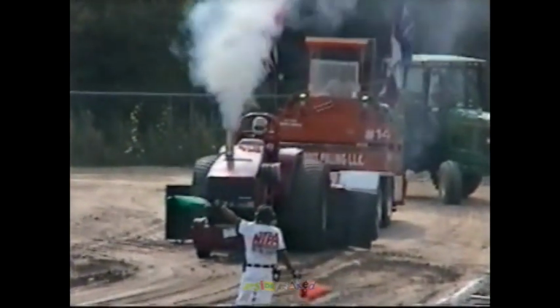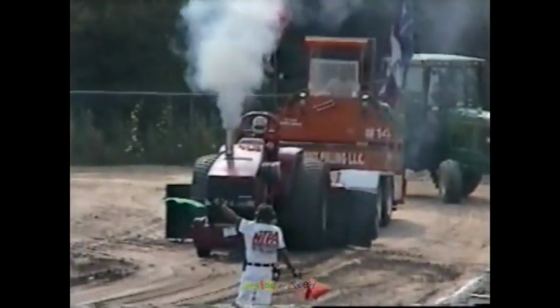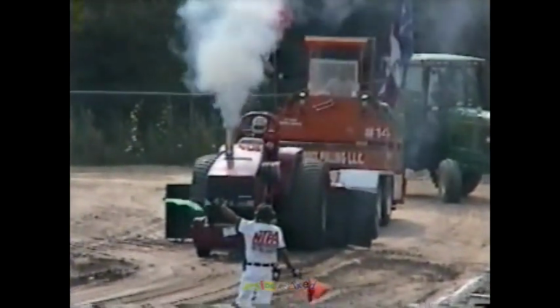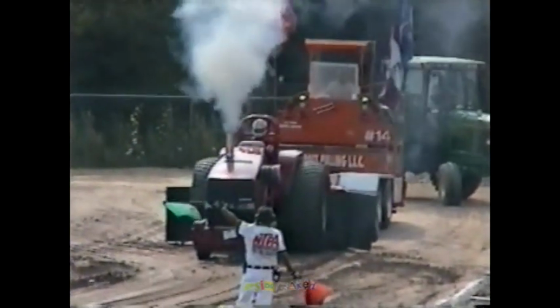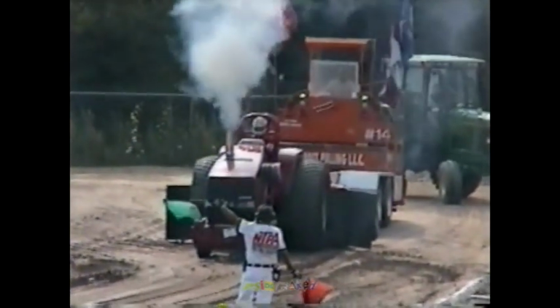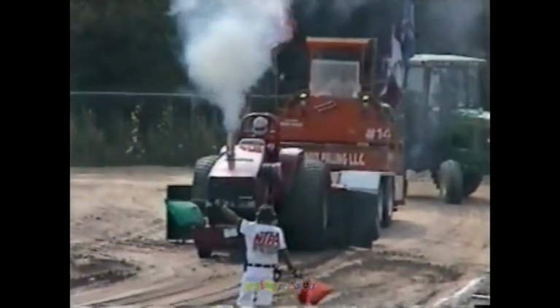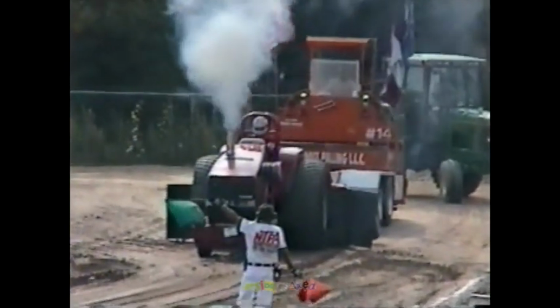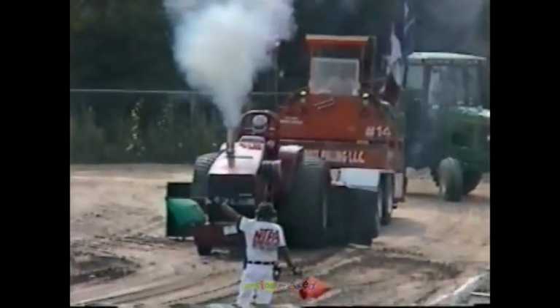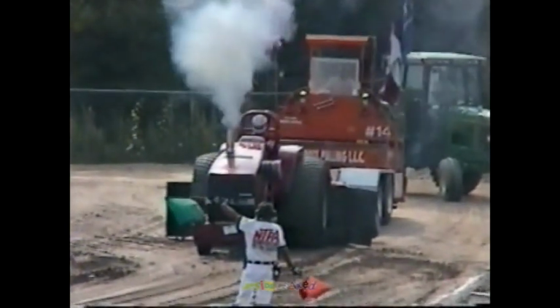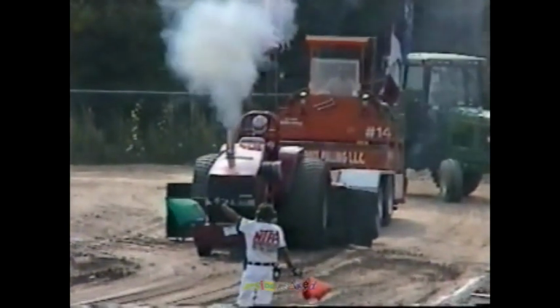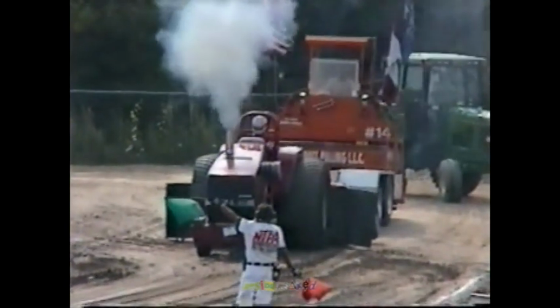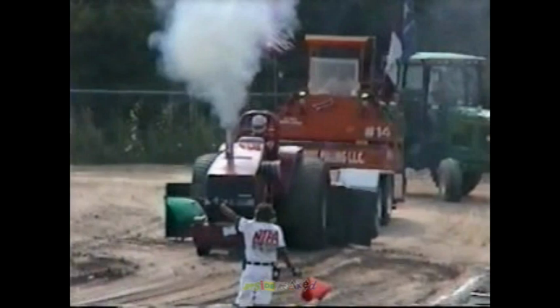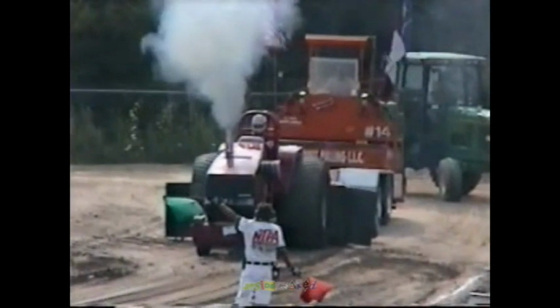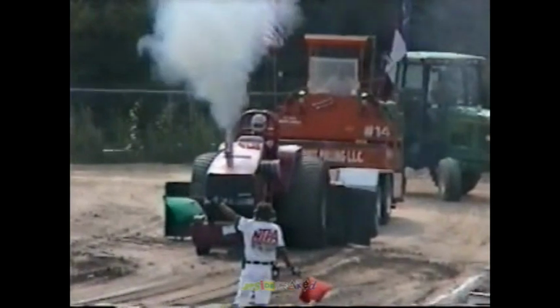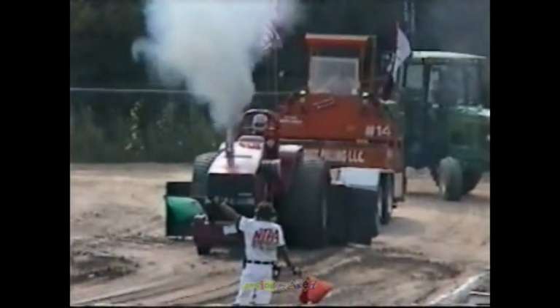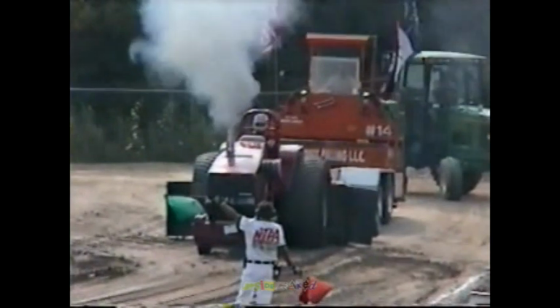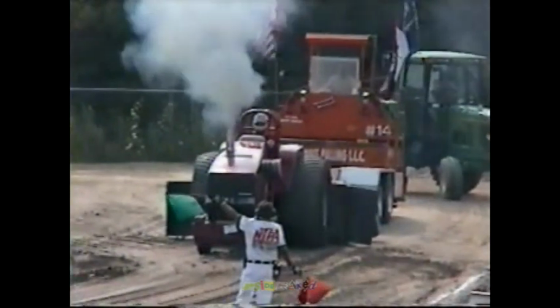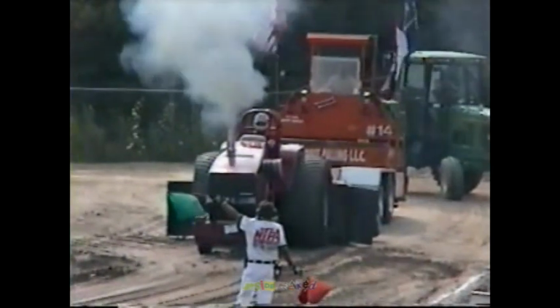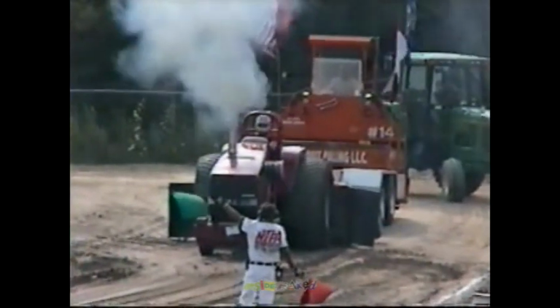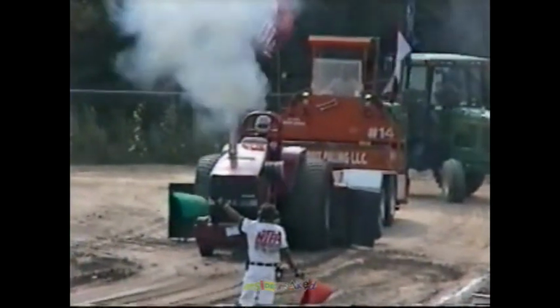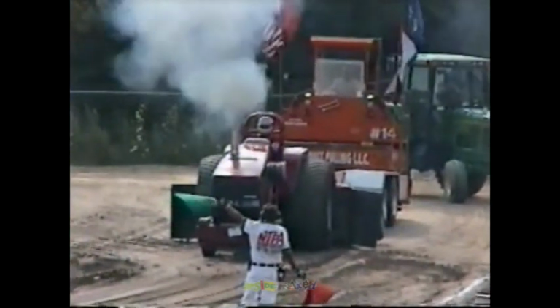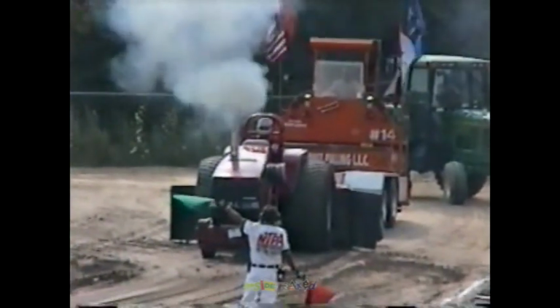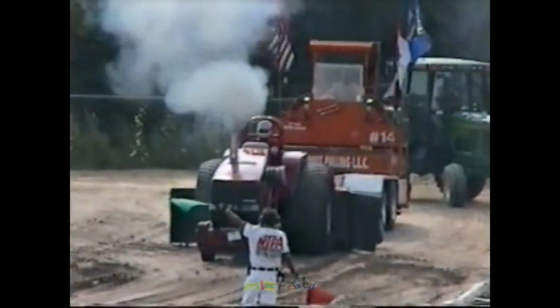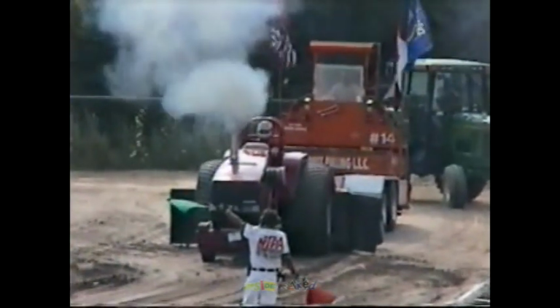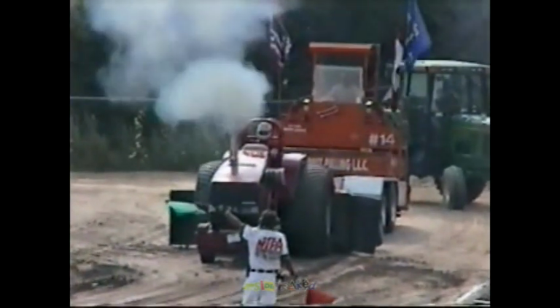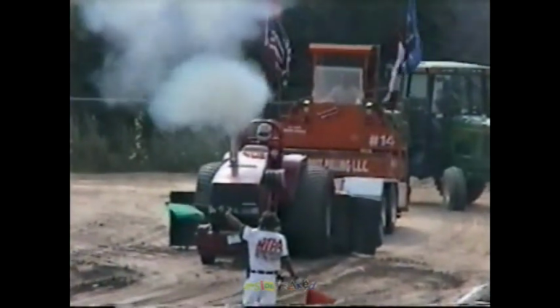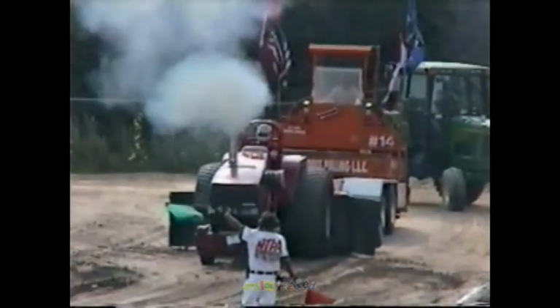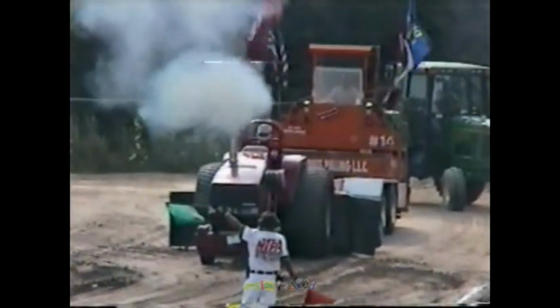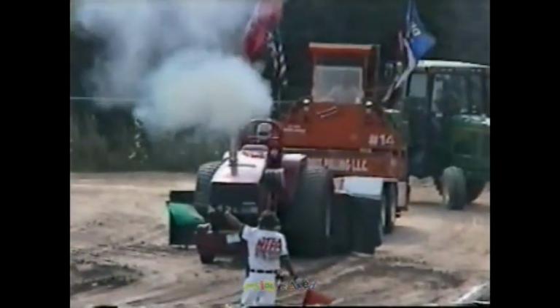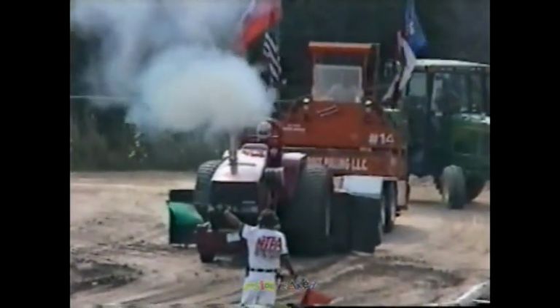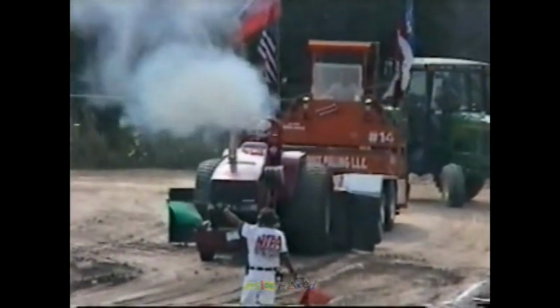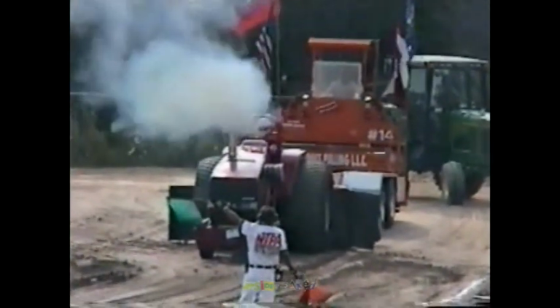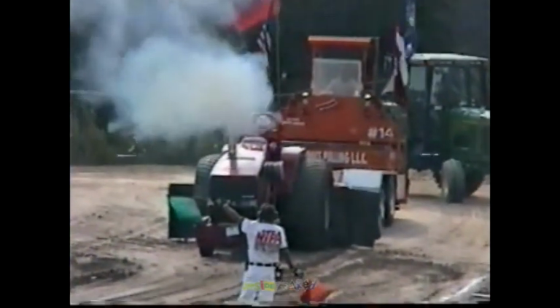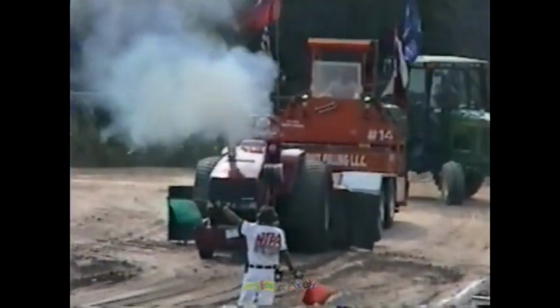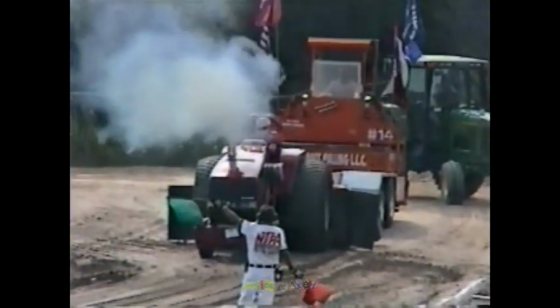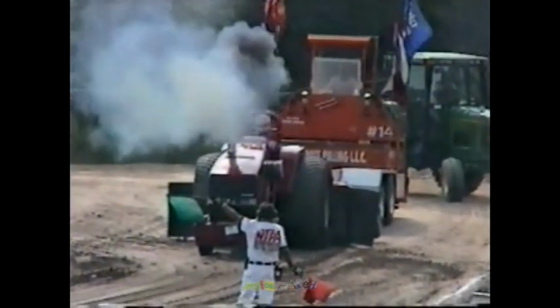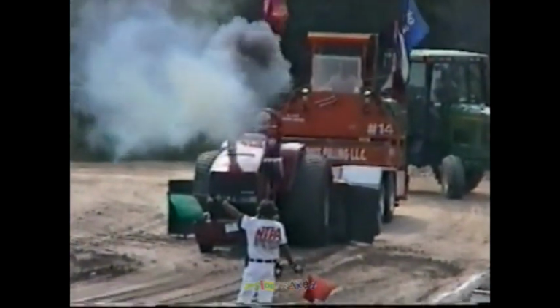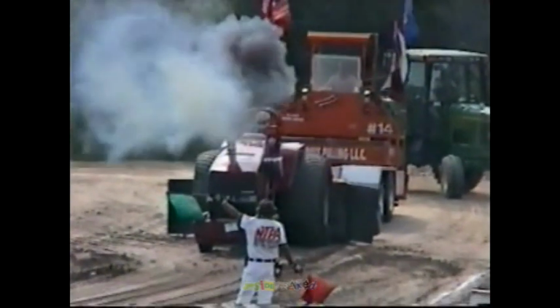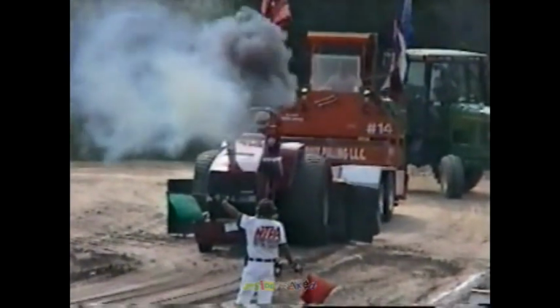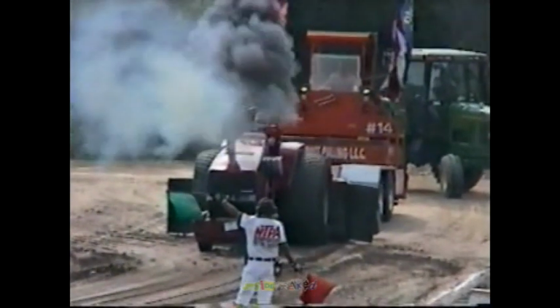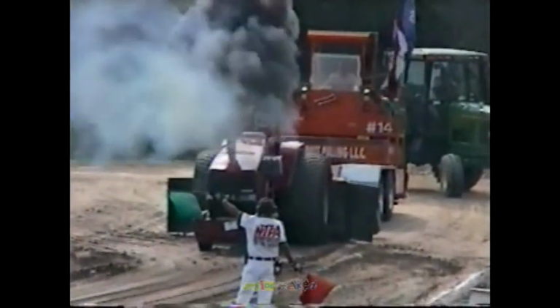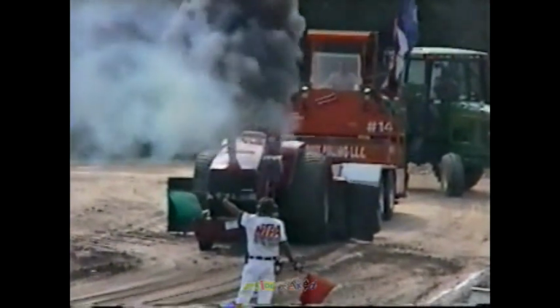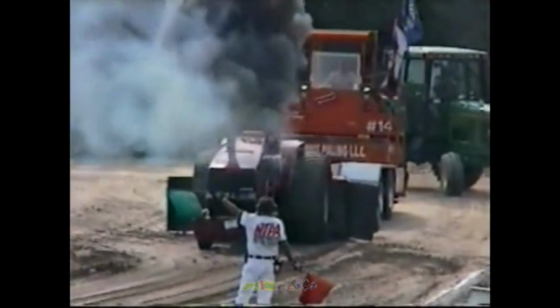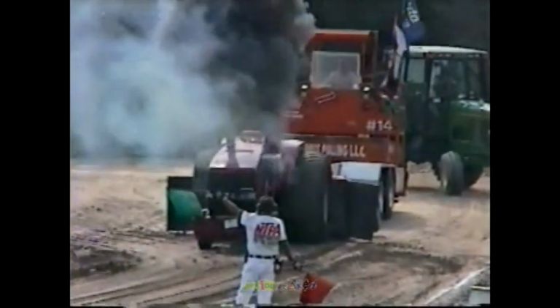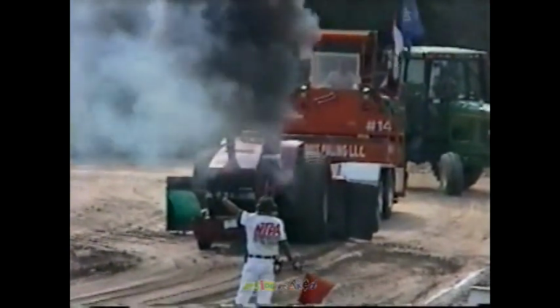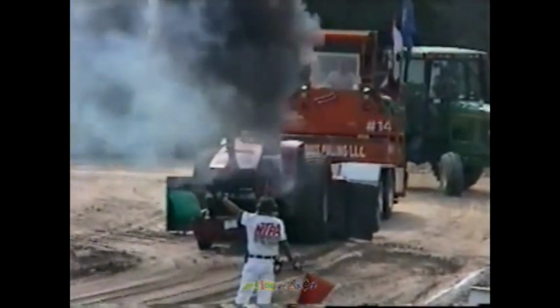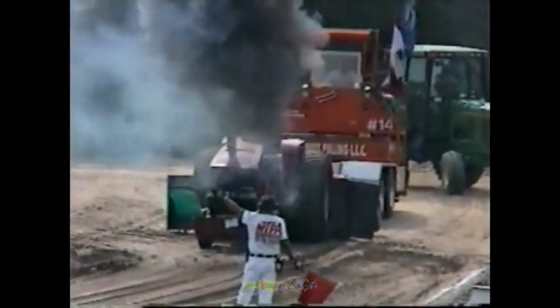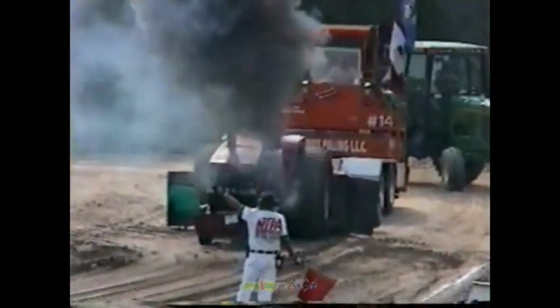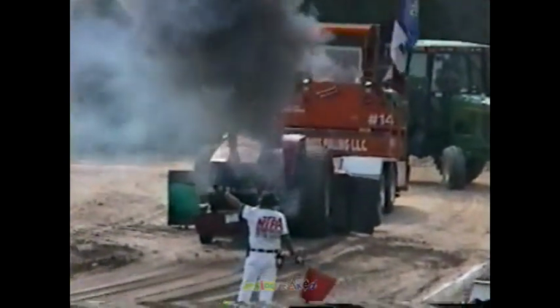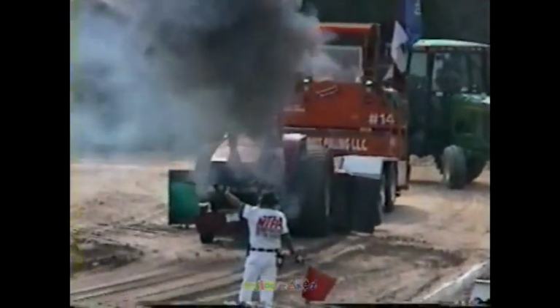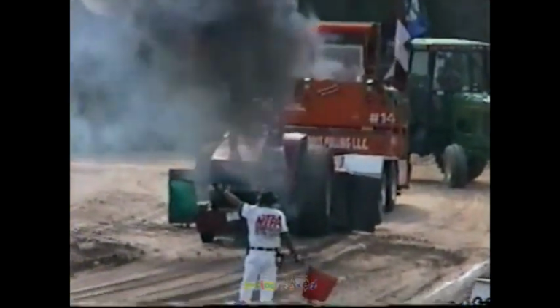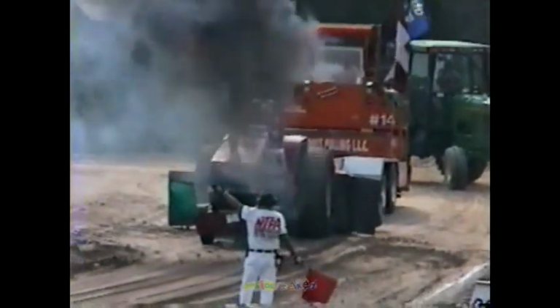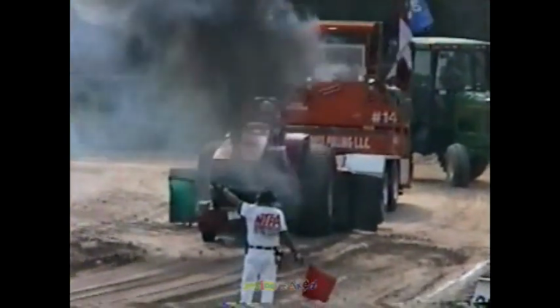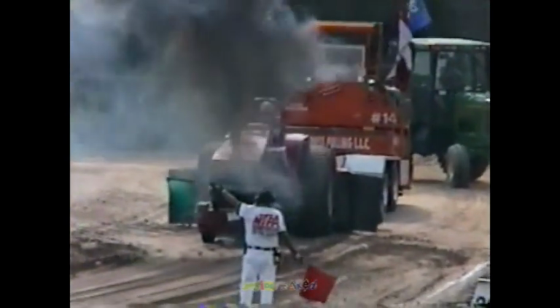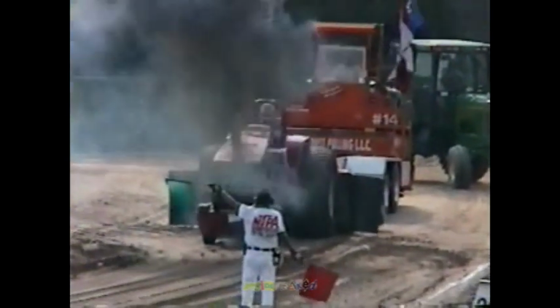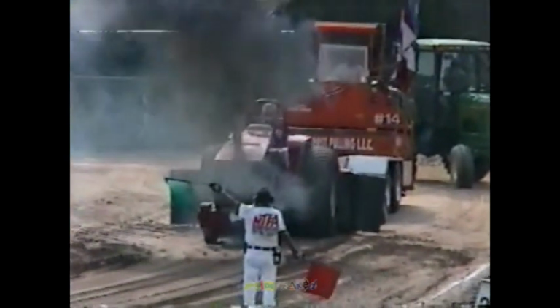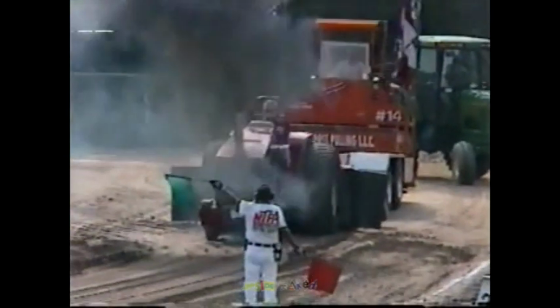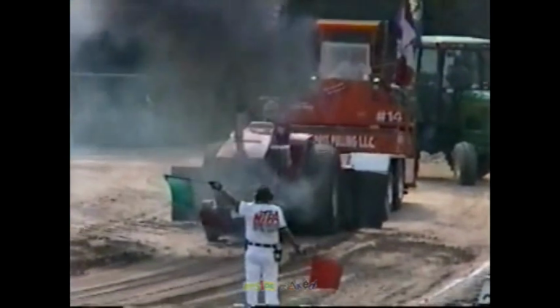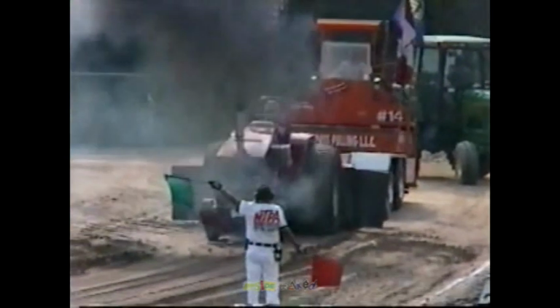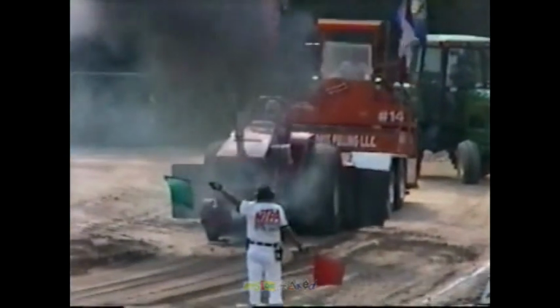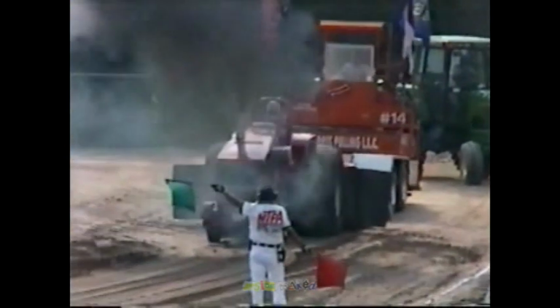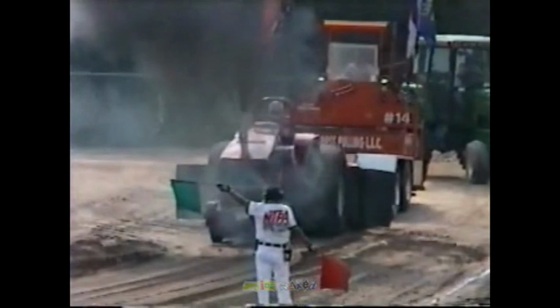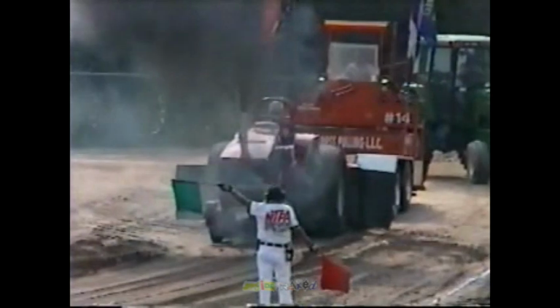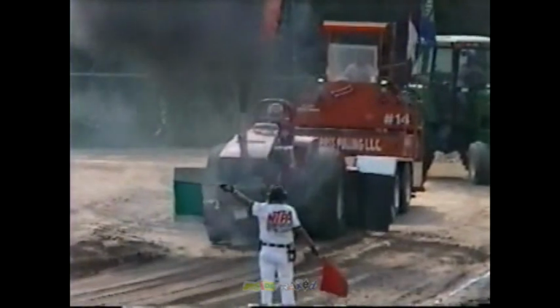All right, looks like we're just about ready to go. In lane, the Red Line Beaver — the final competitor here this weekend.